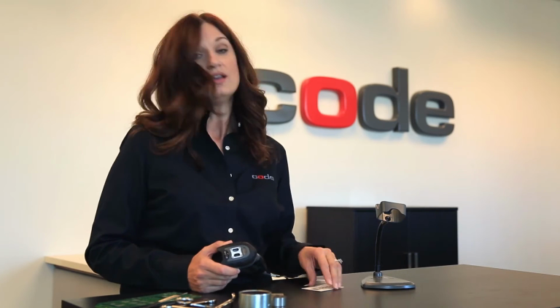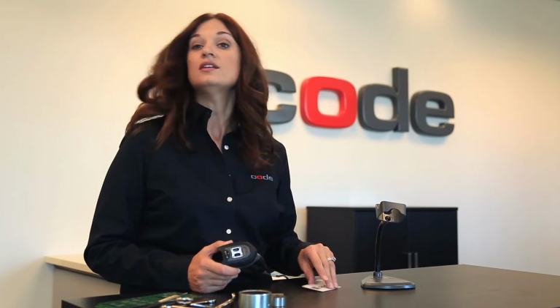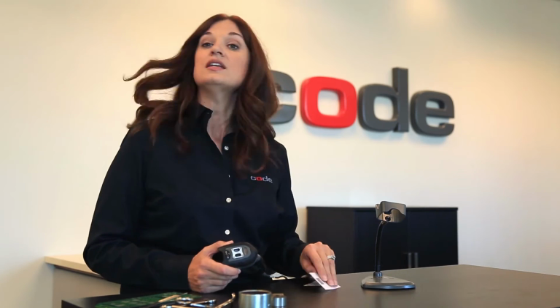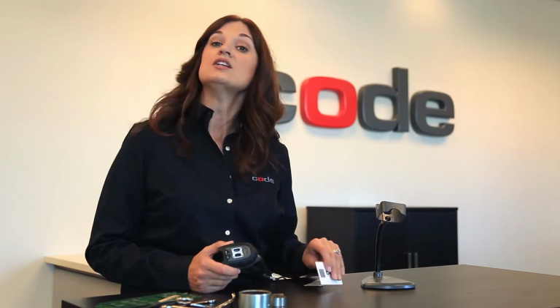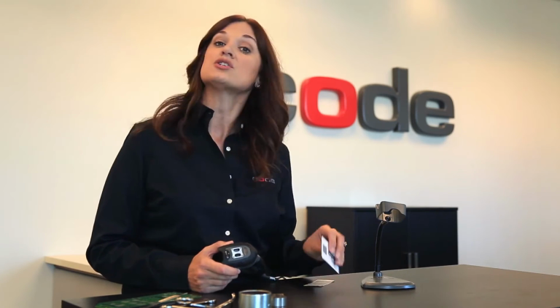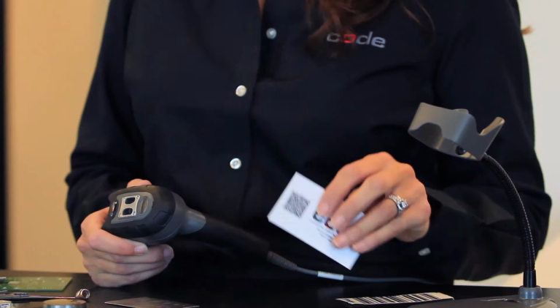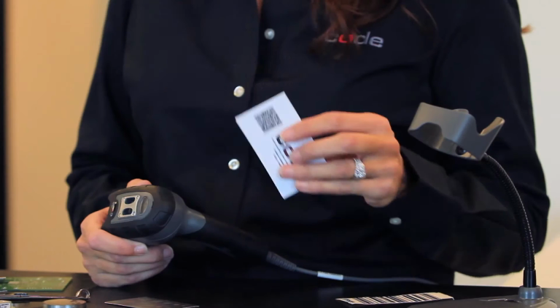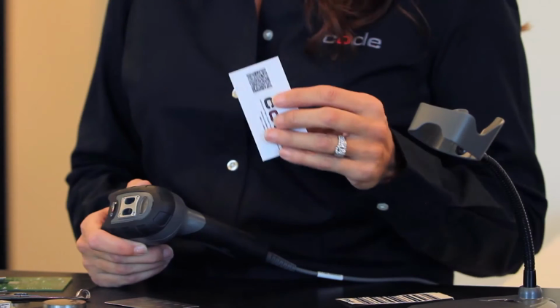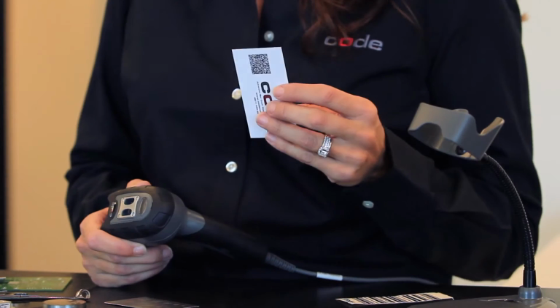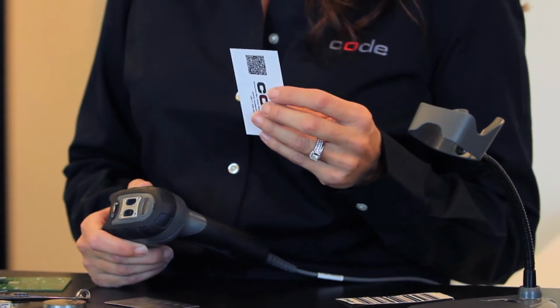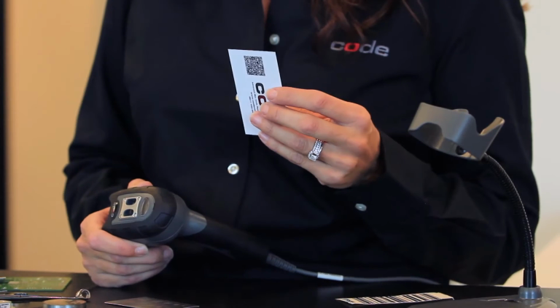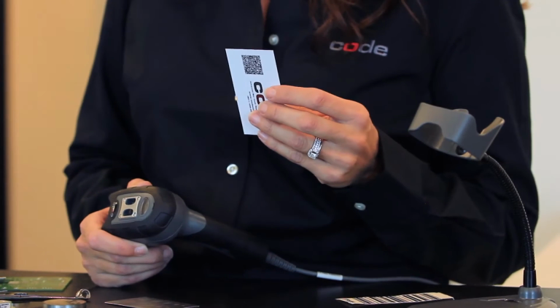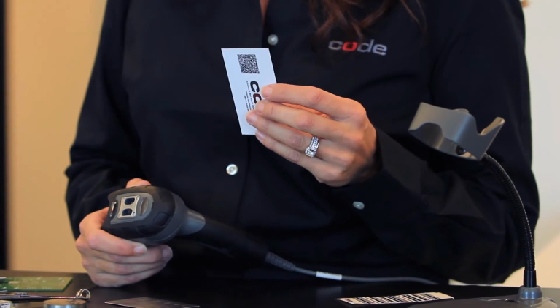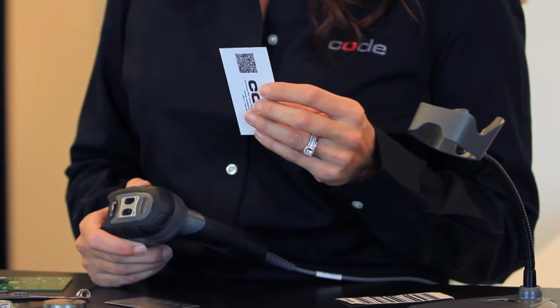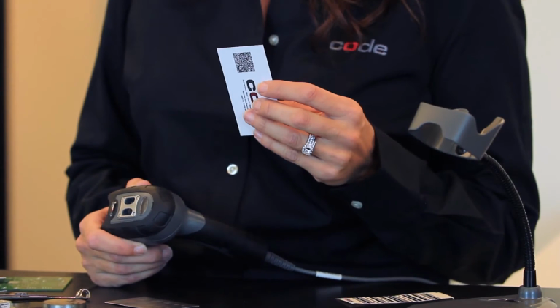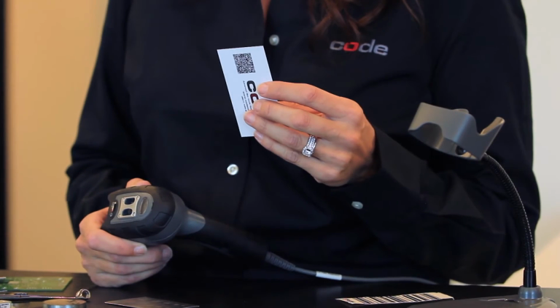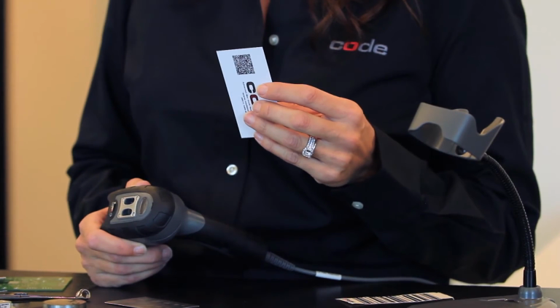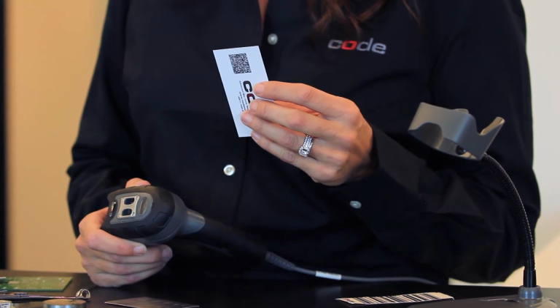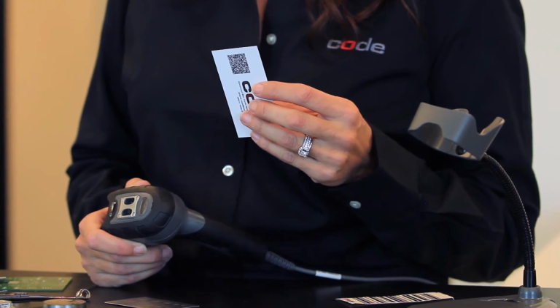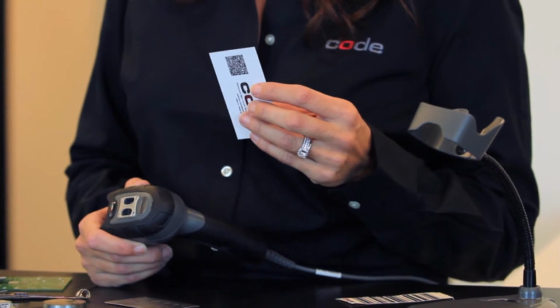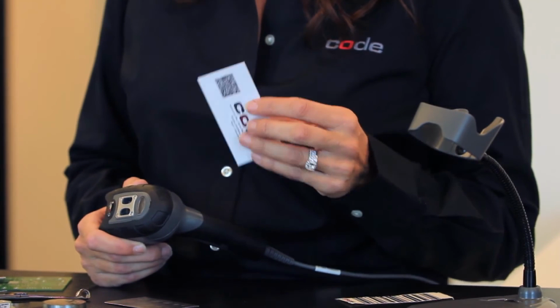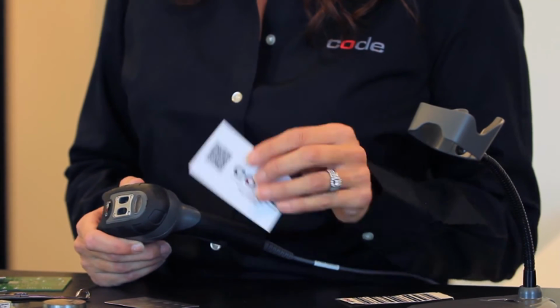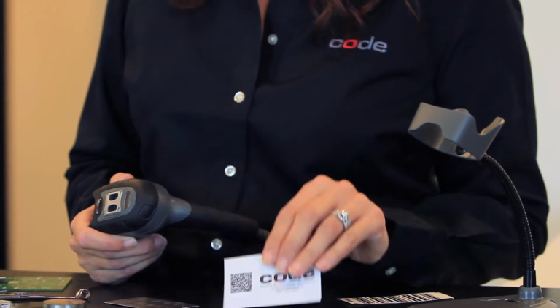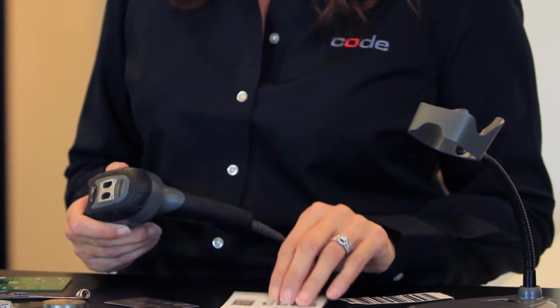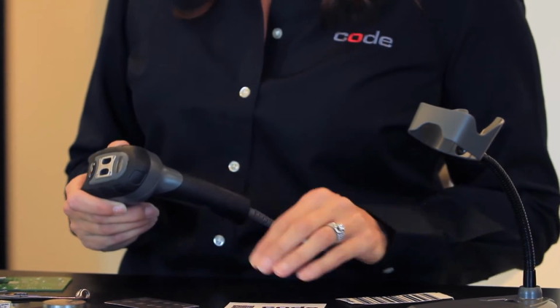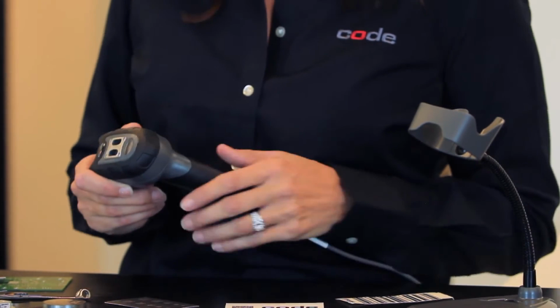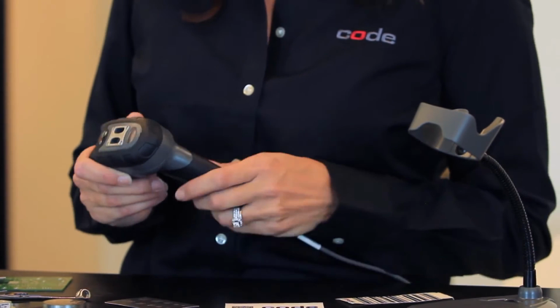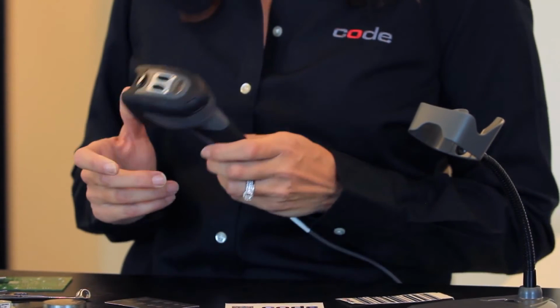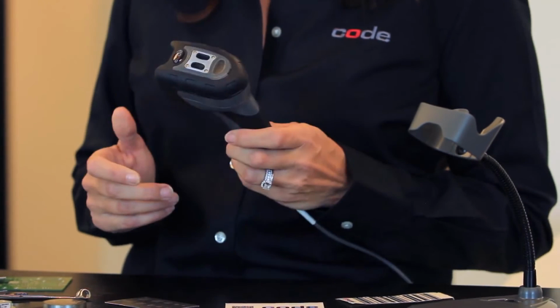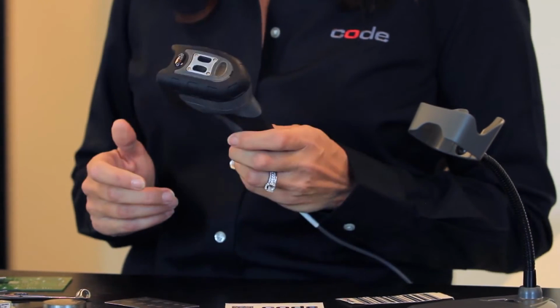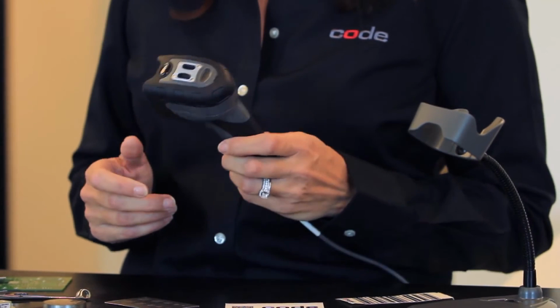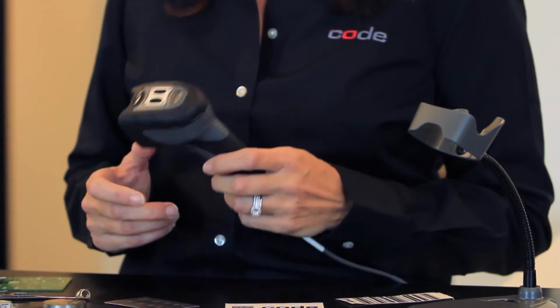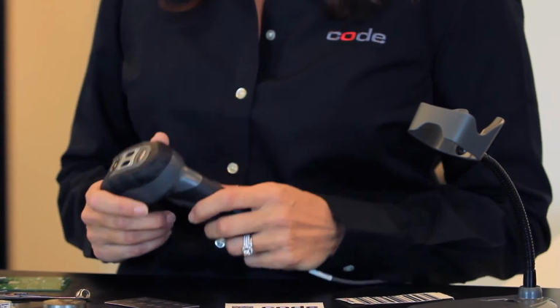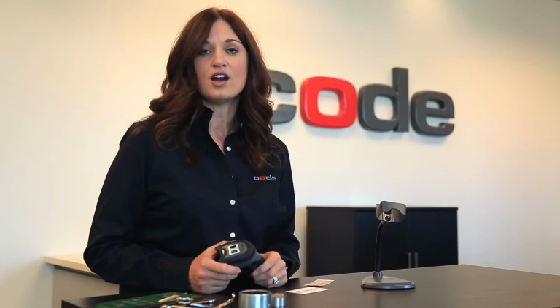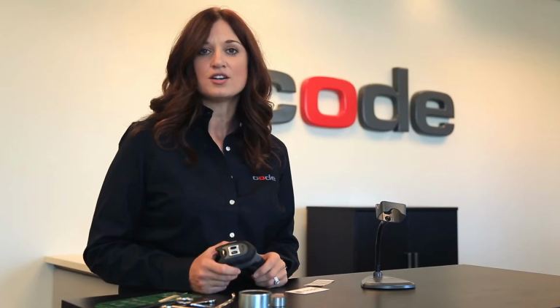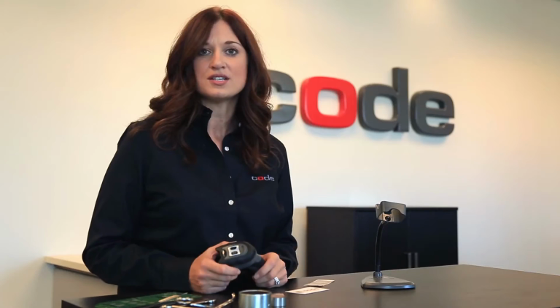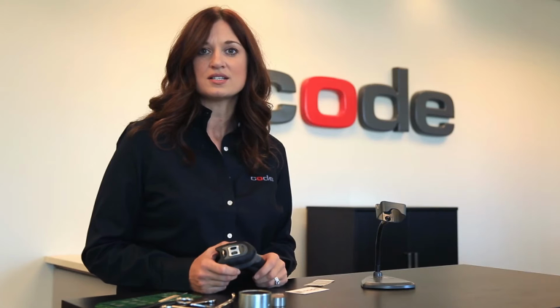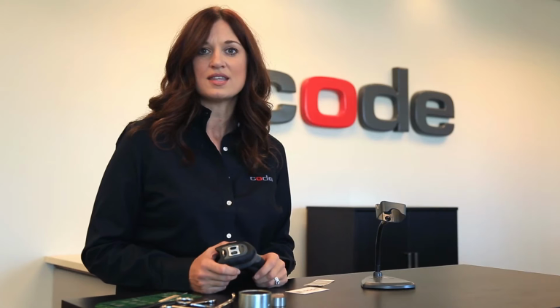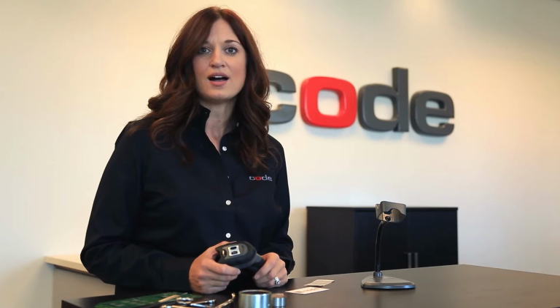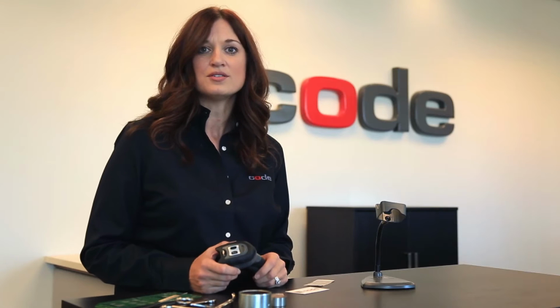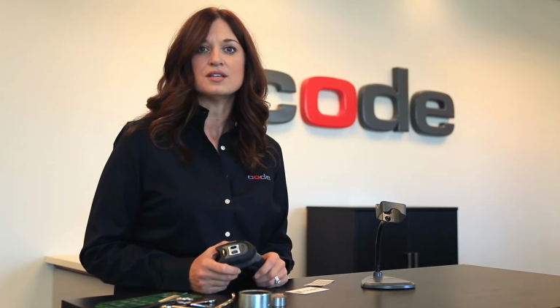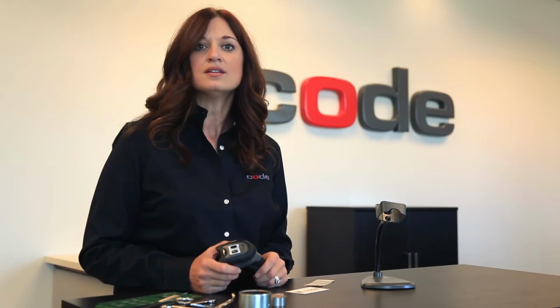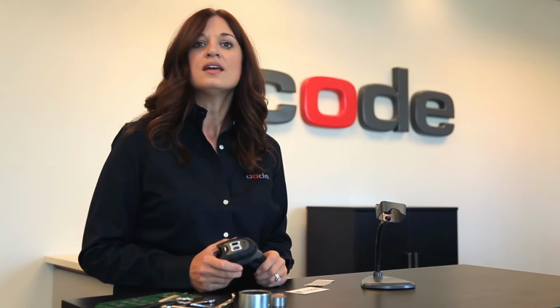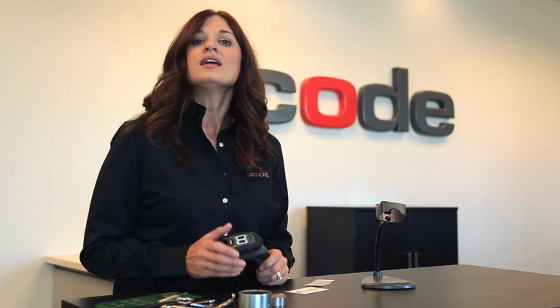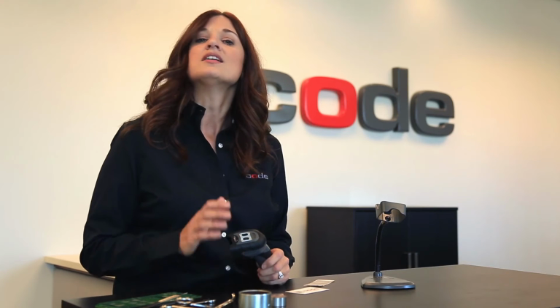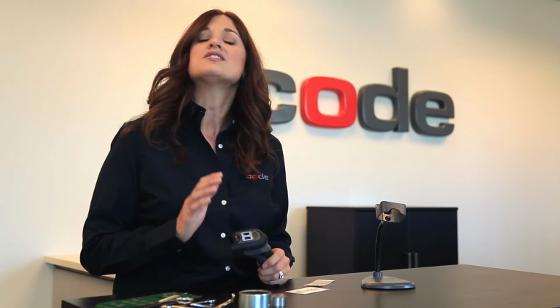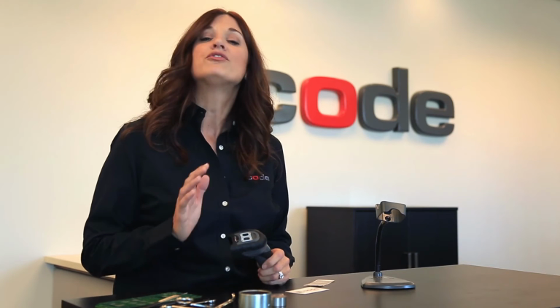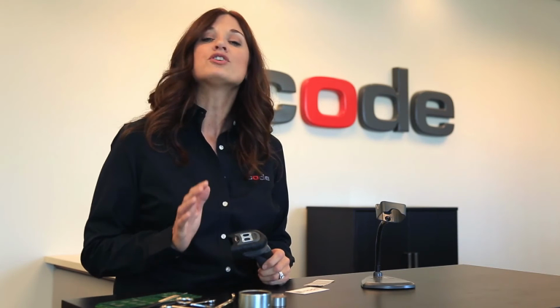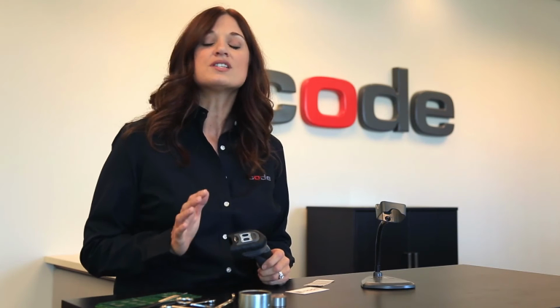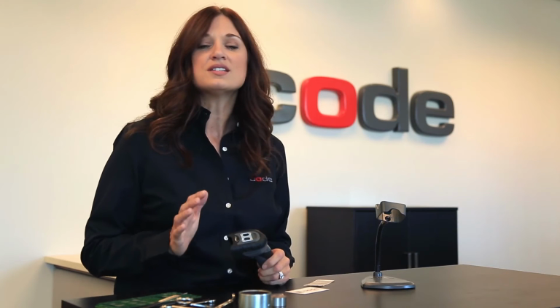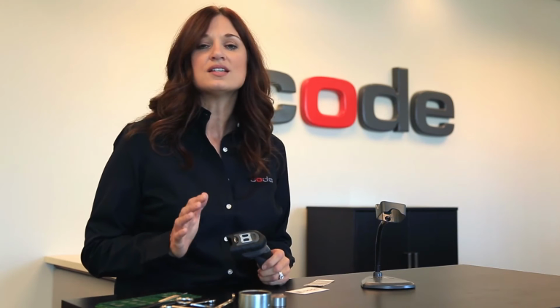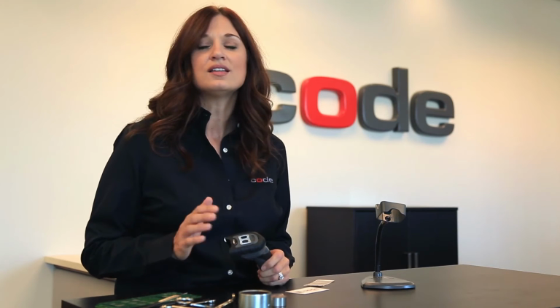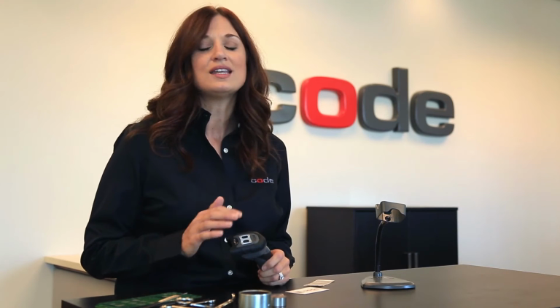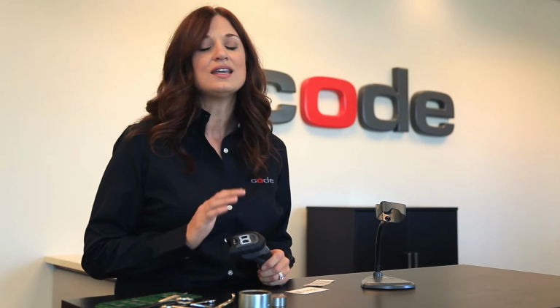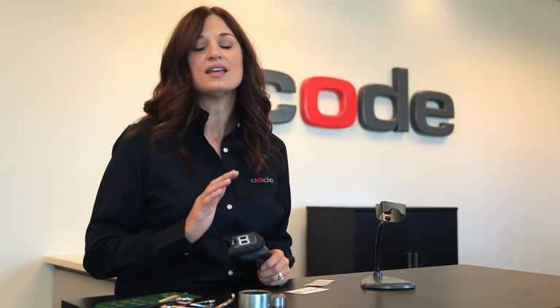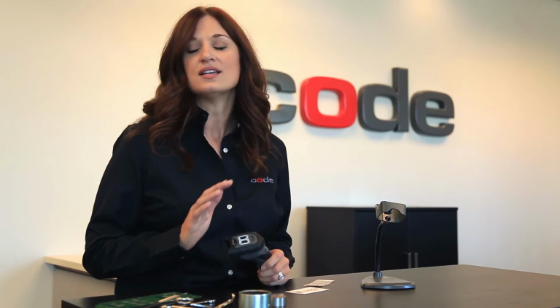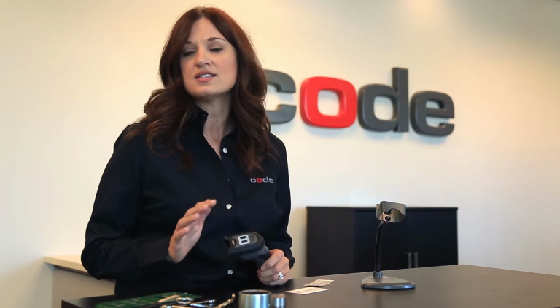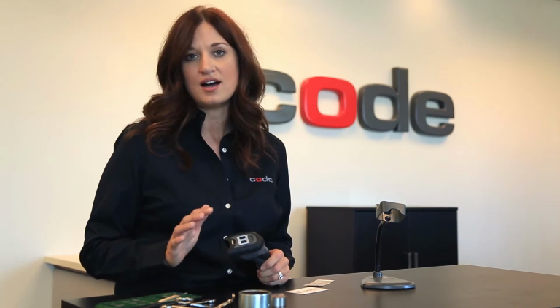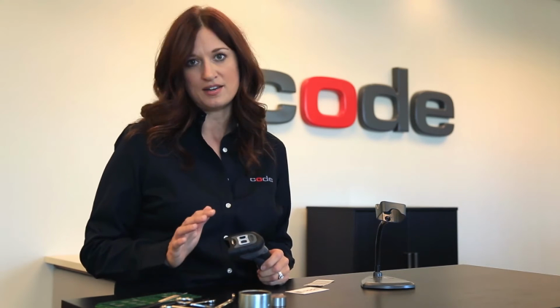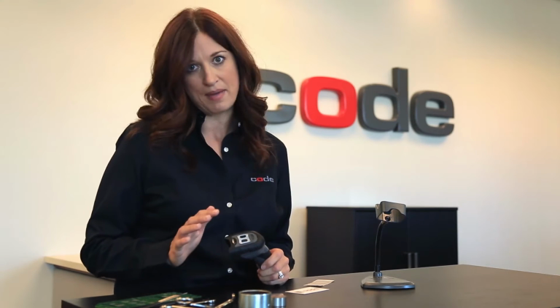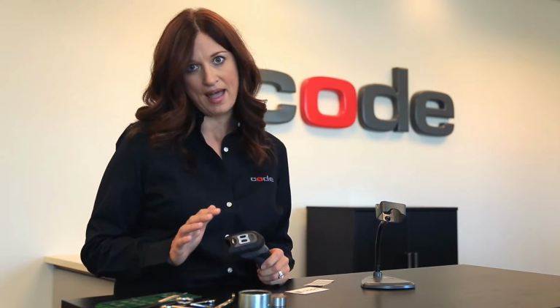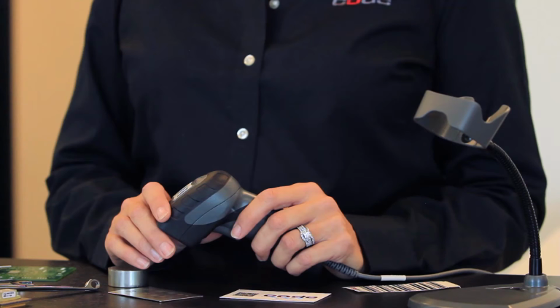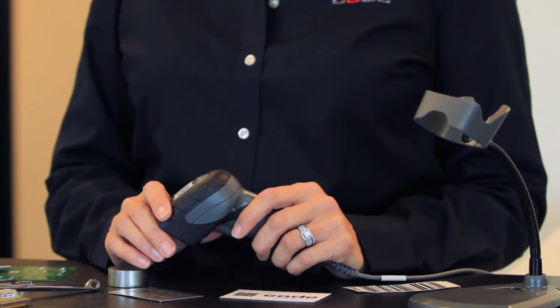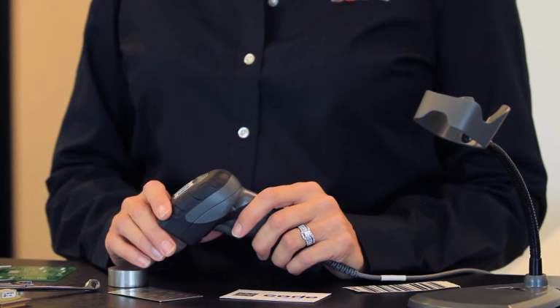Need to read printed 1D or 2D barcodes? It's not a problem for the CR6000. Its versatility is unmatched.